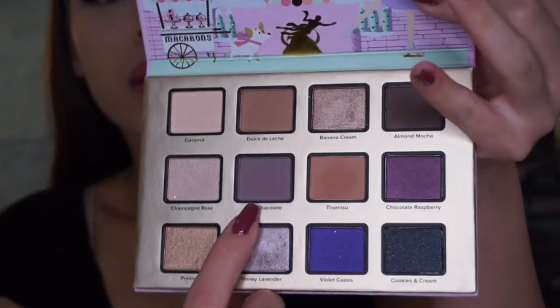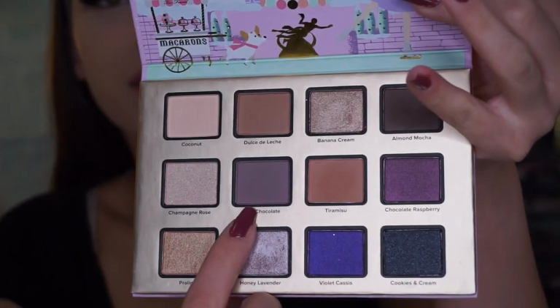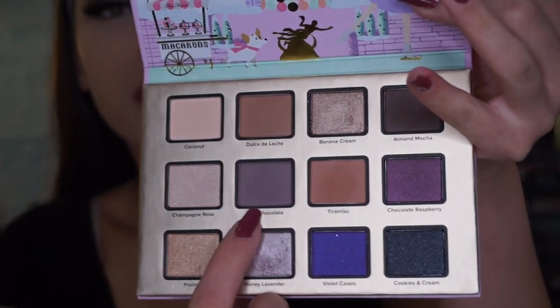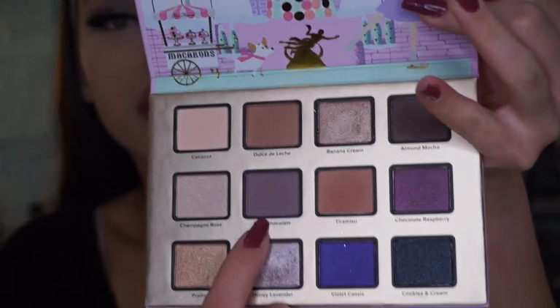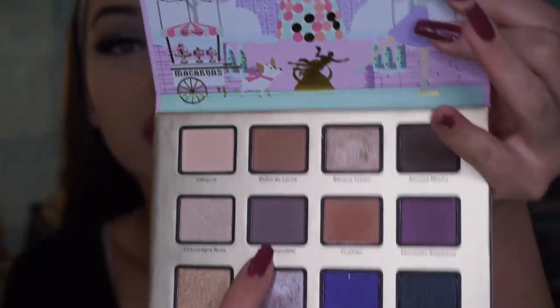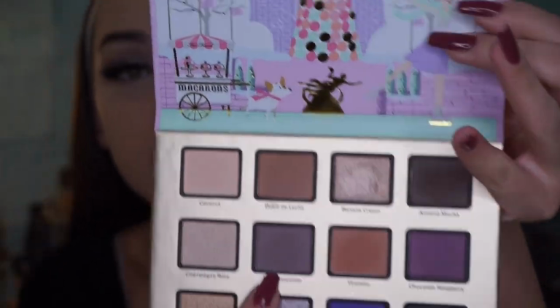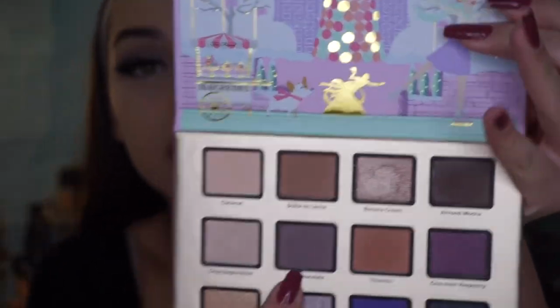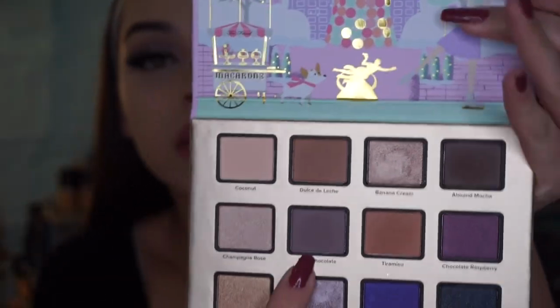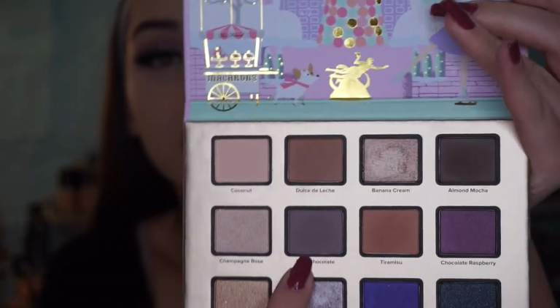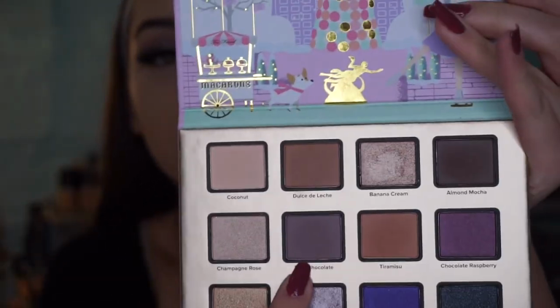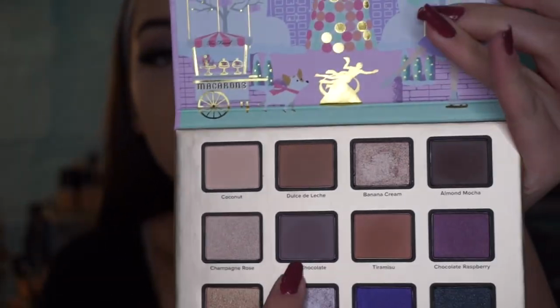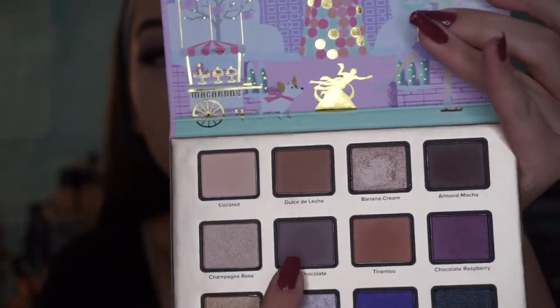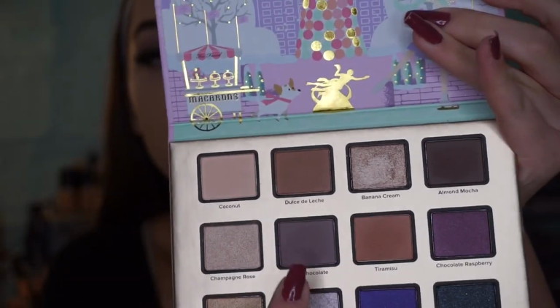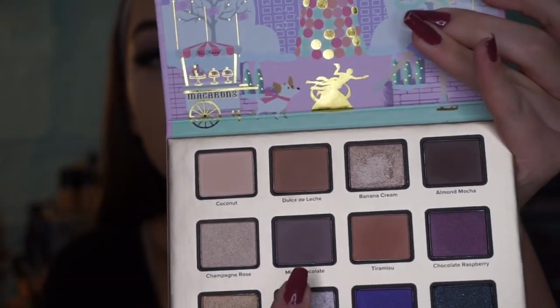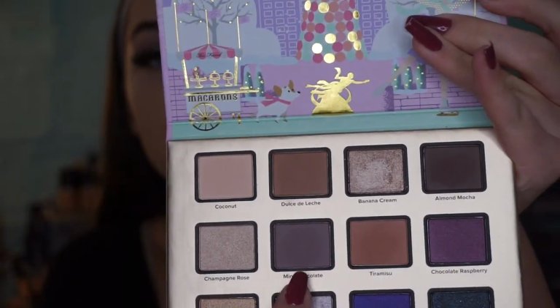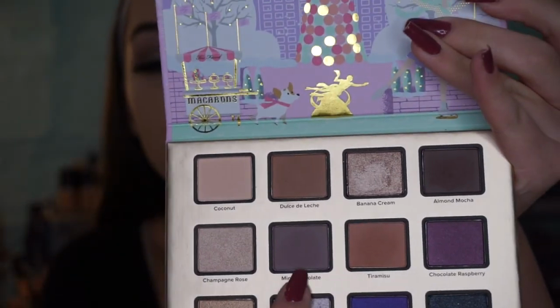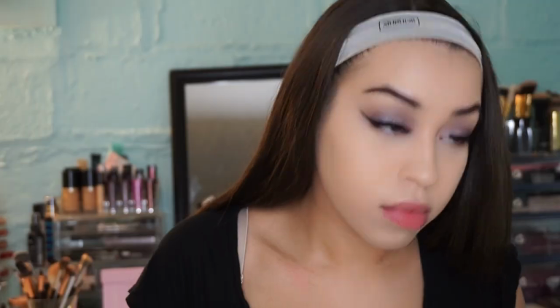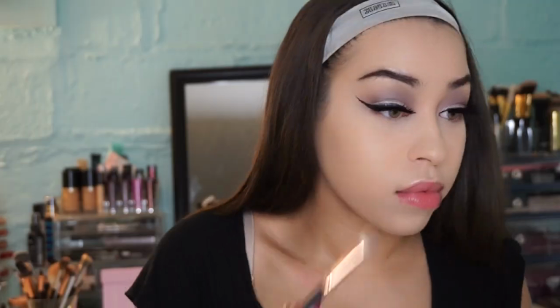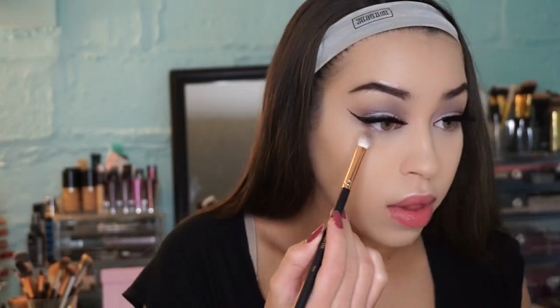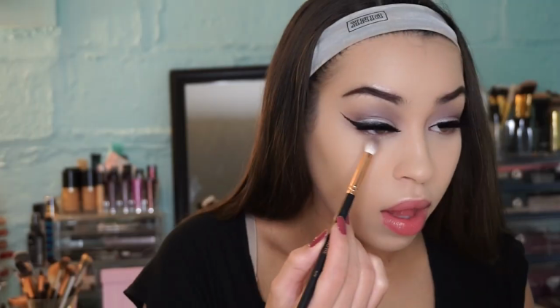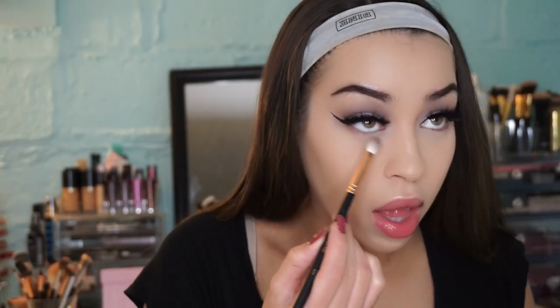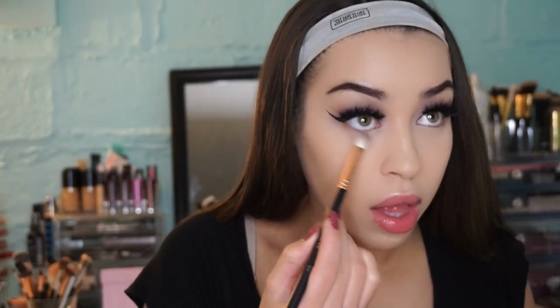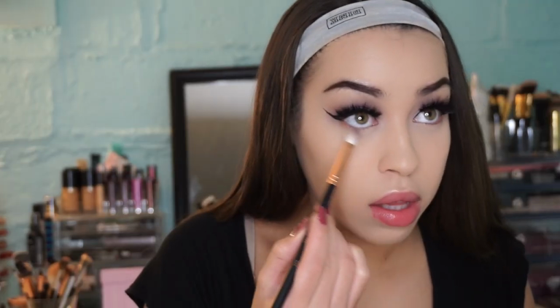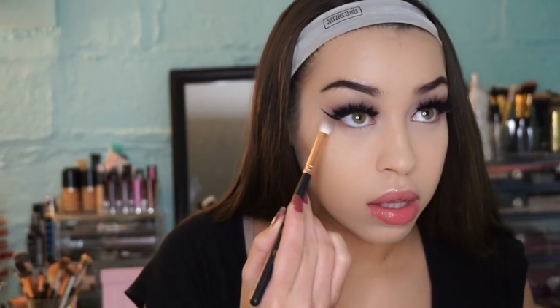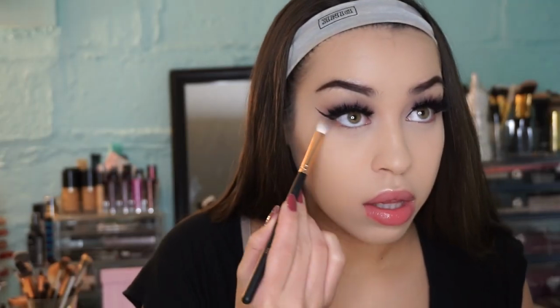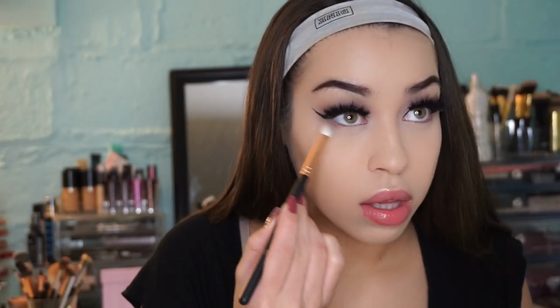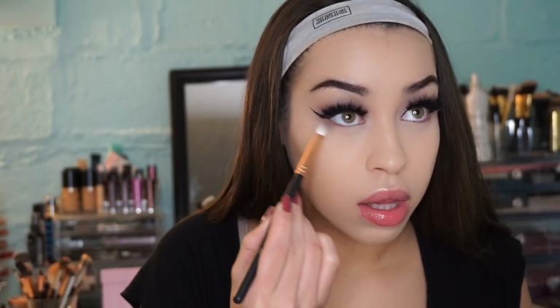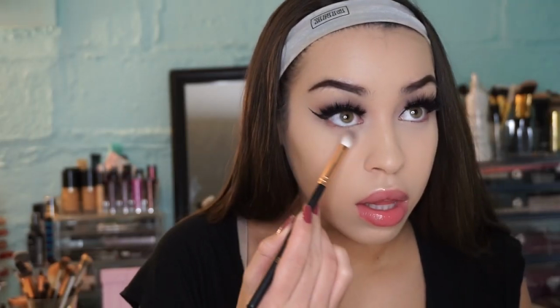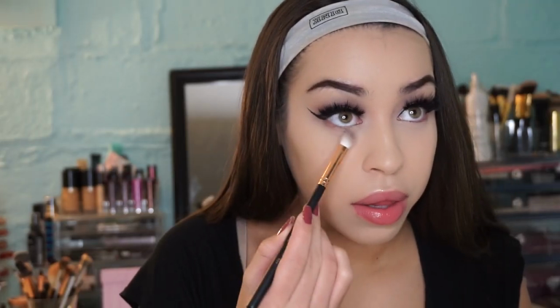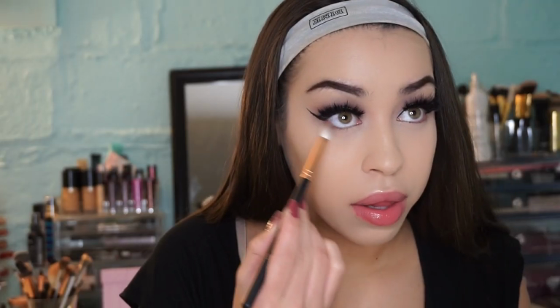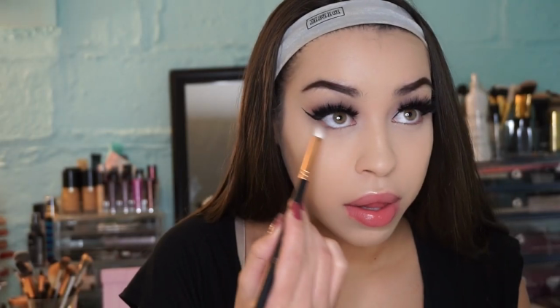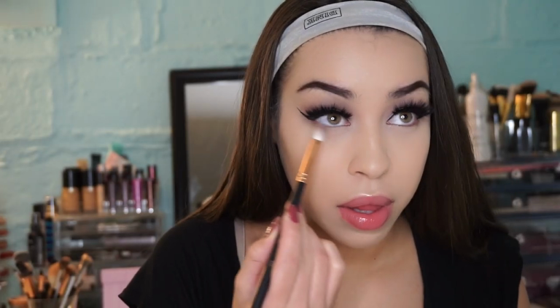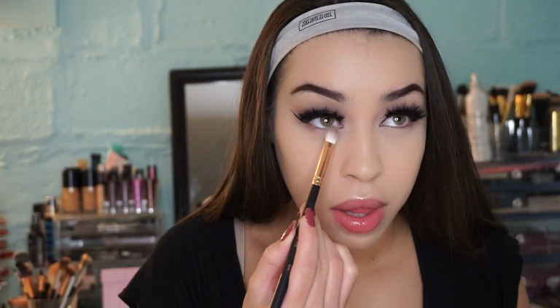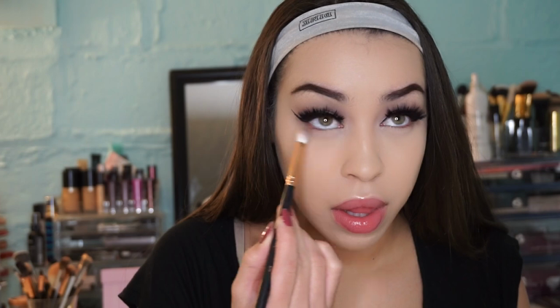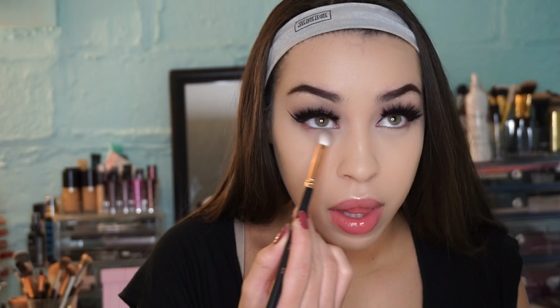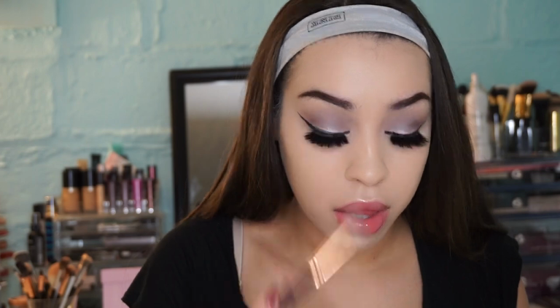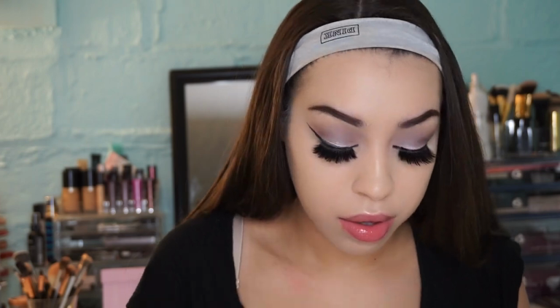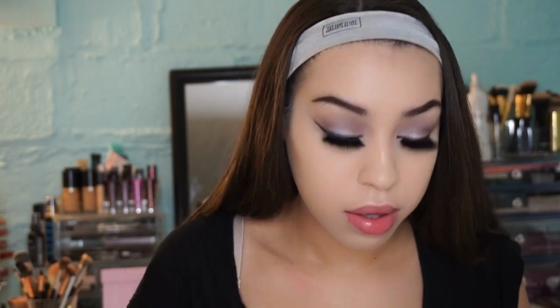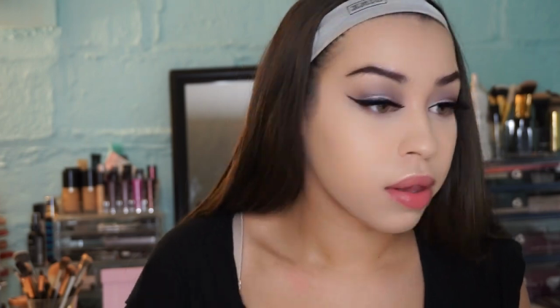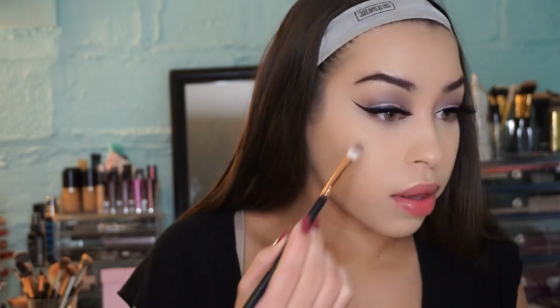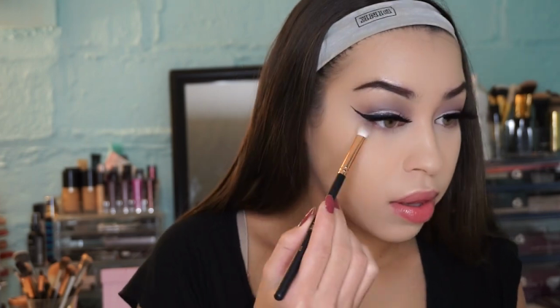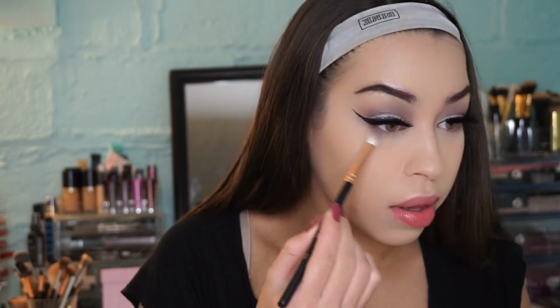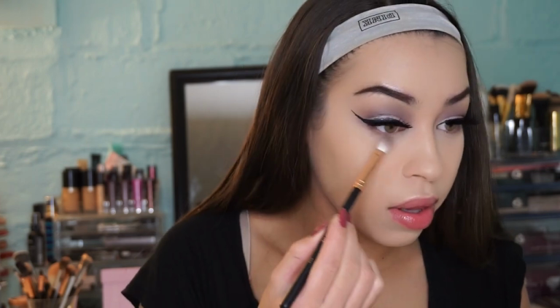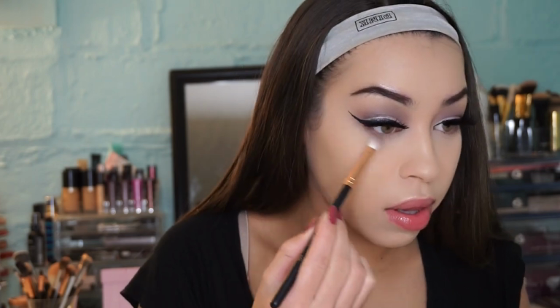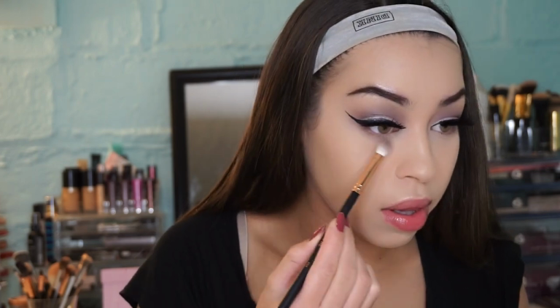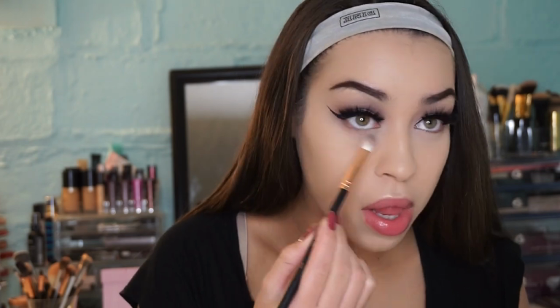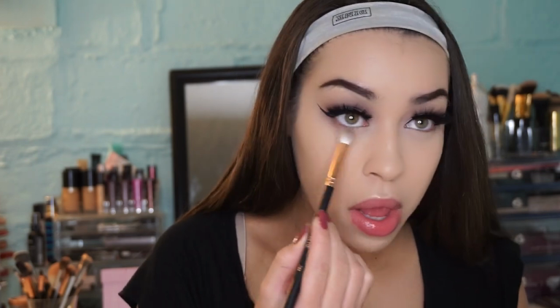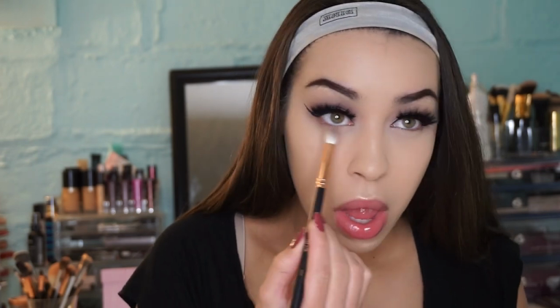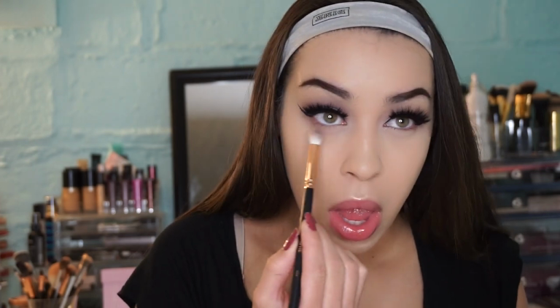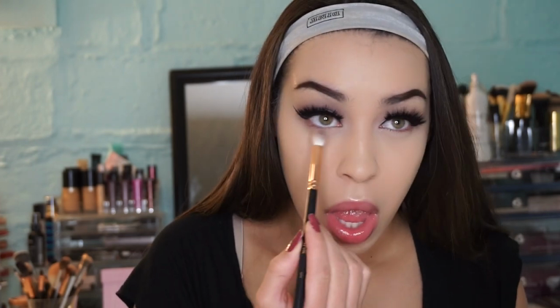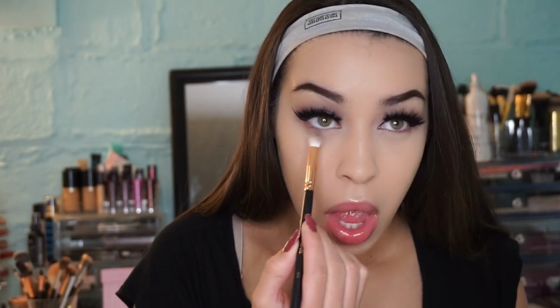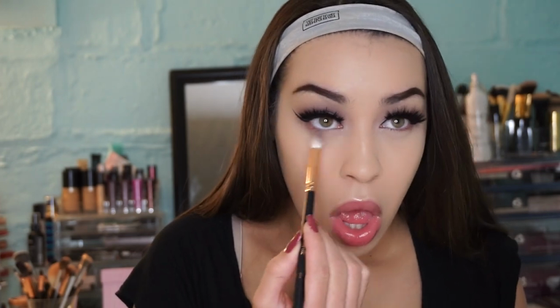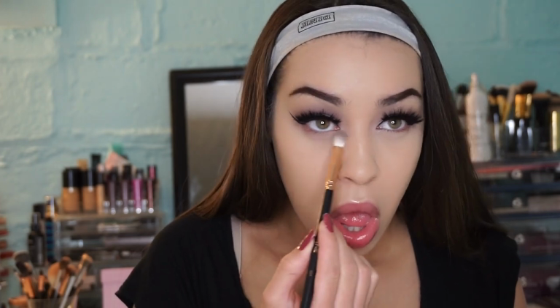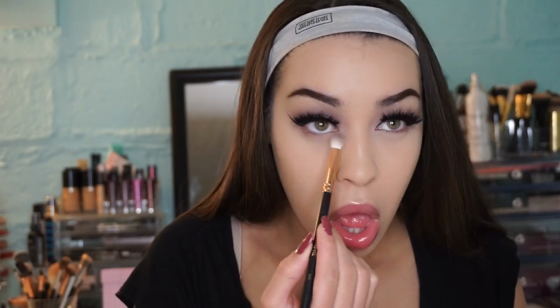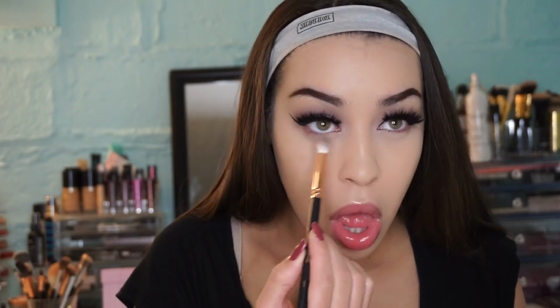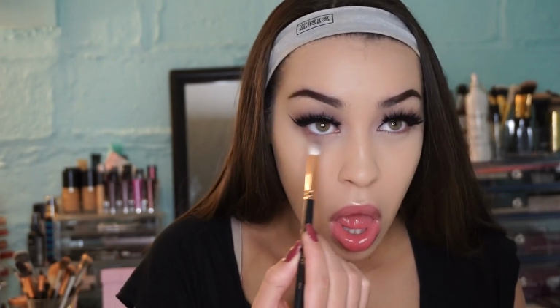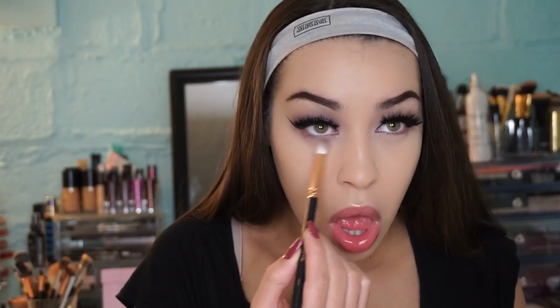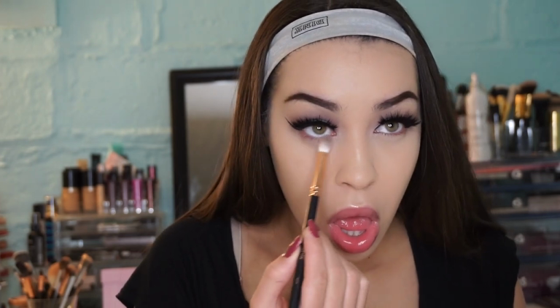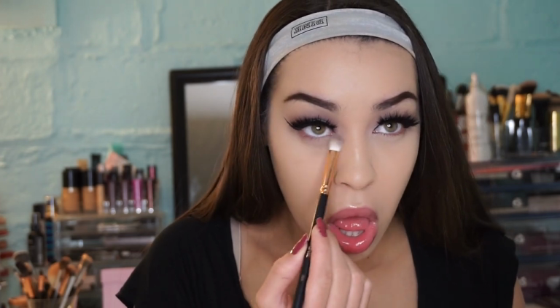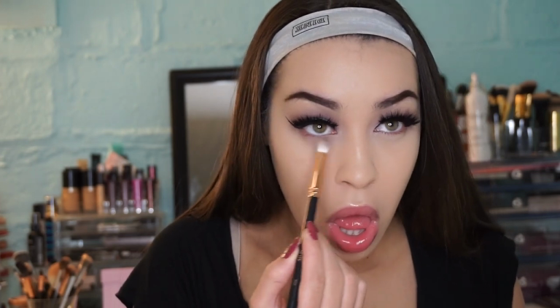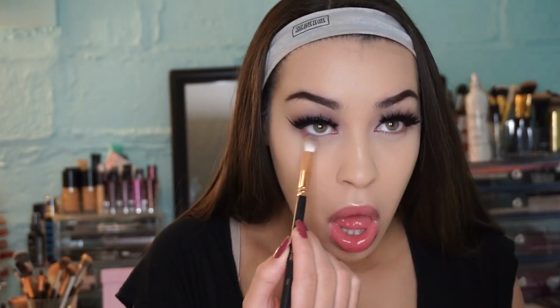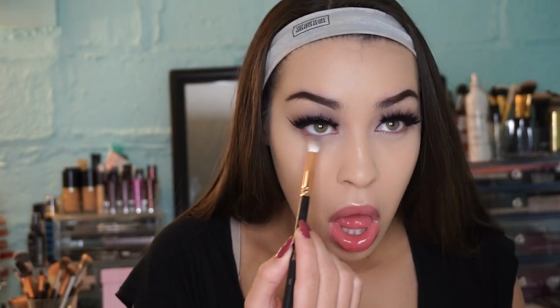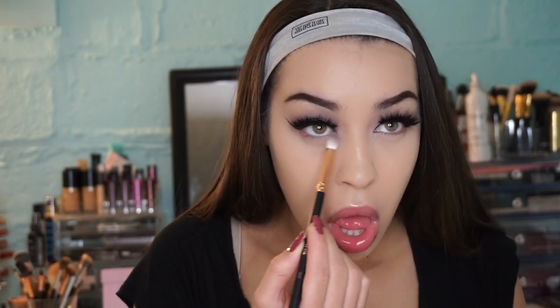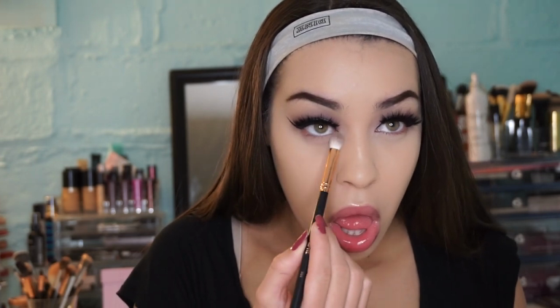Now I'm taking that same shade in Chocolate and running it all over my lower lash line just to slightly define it.